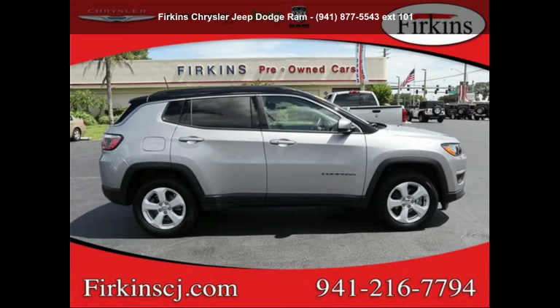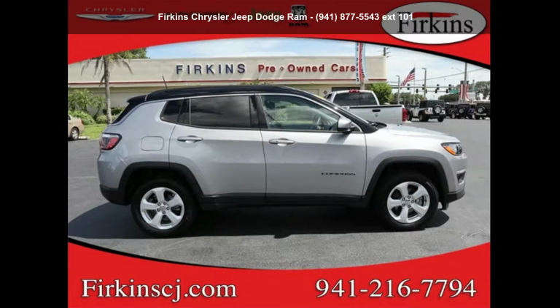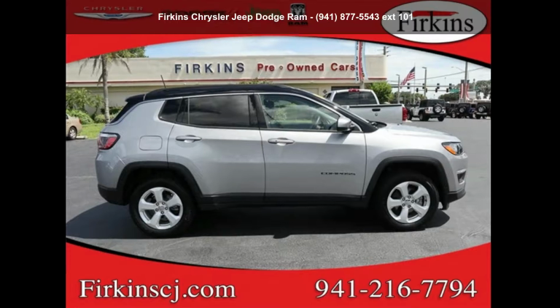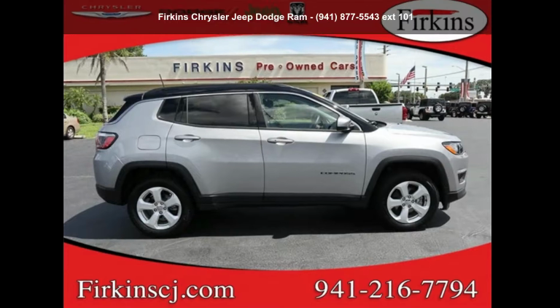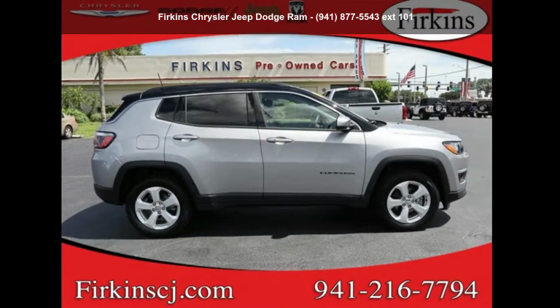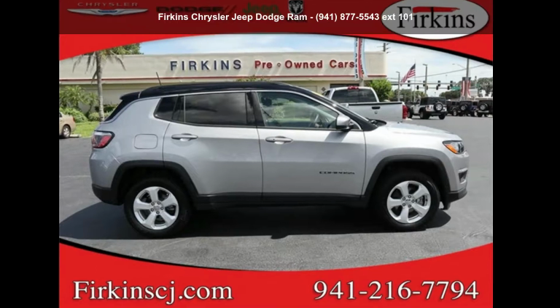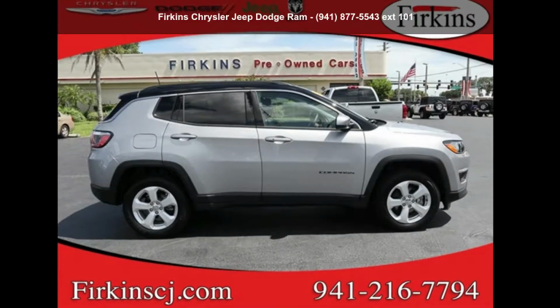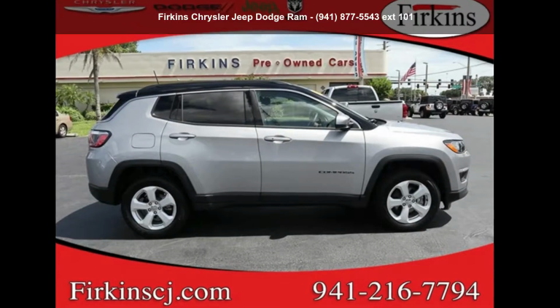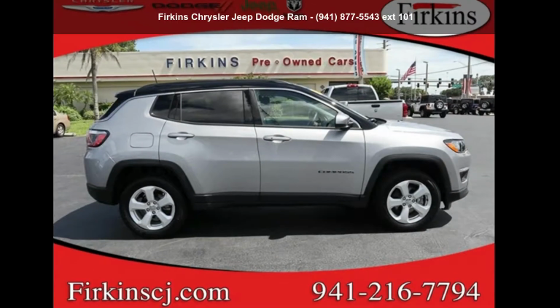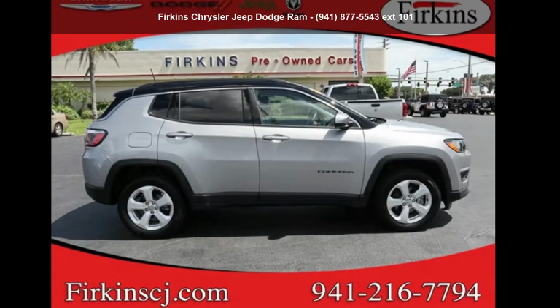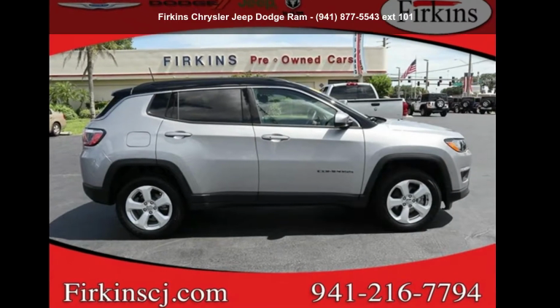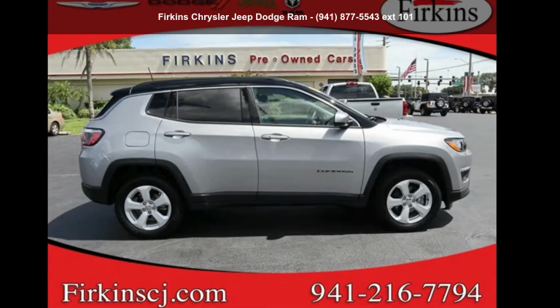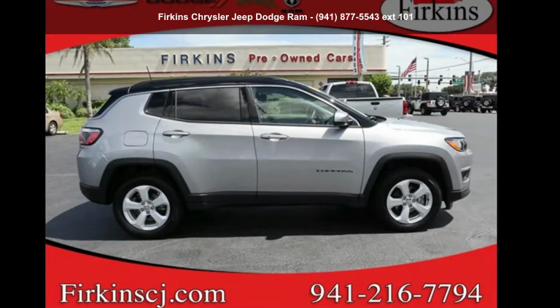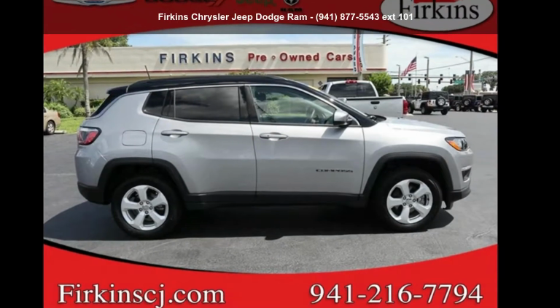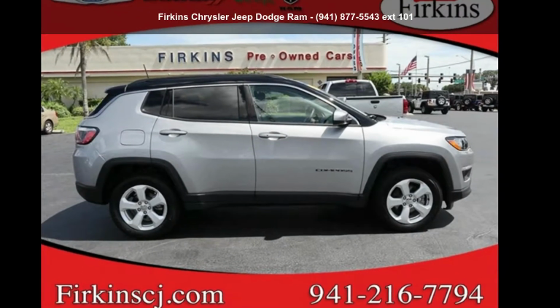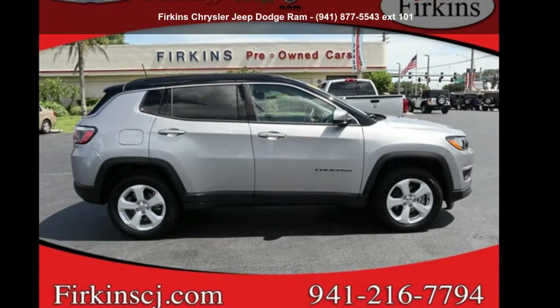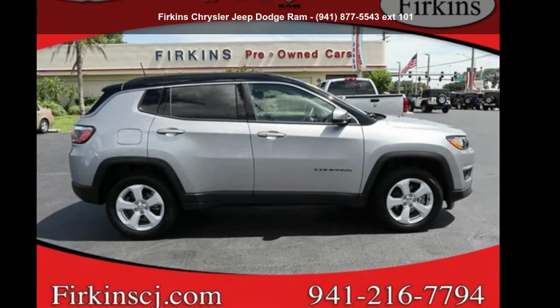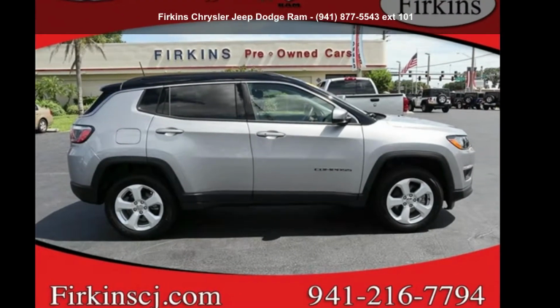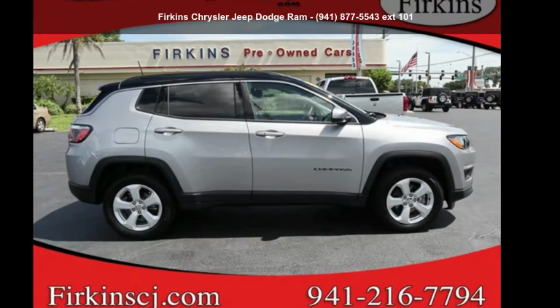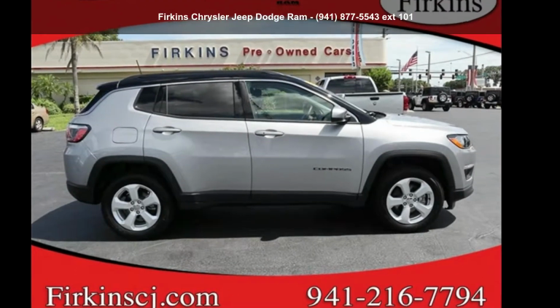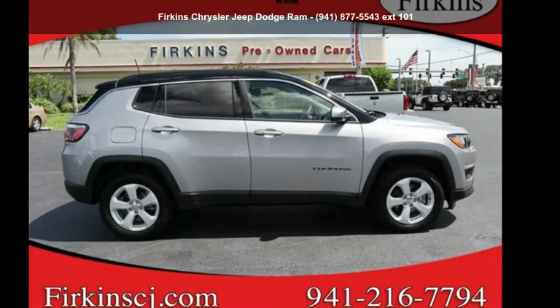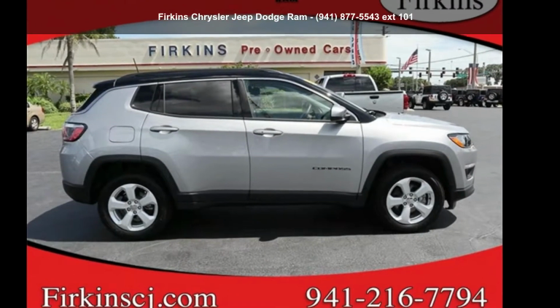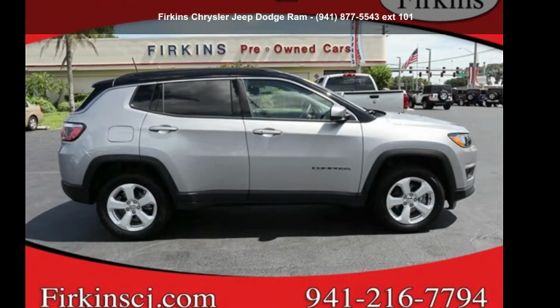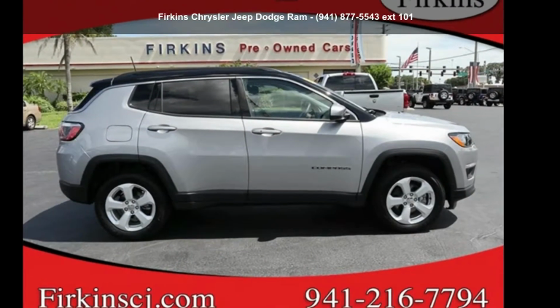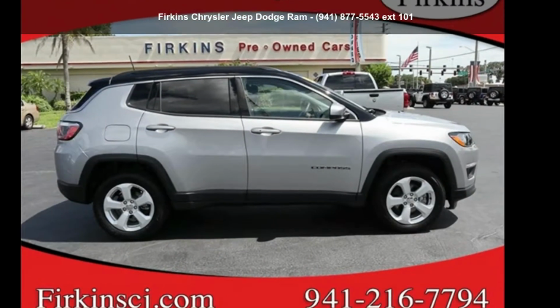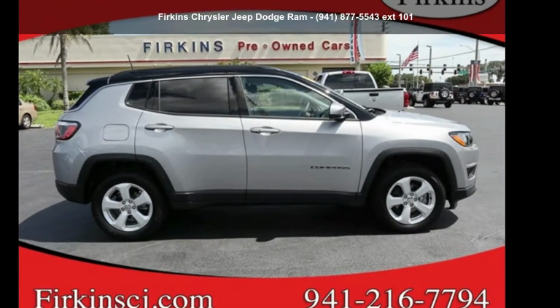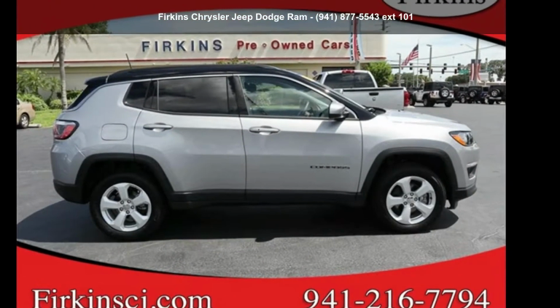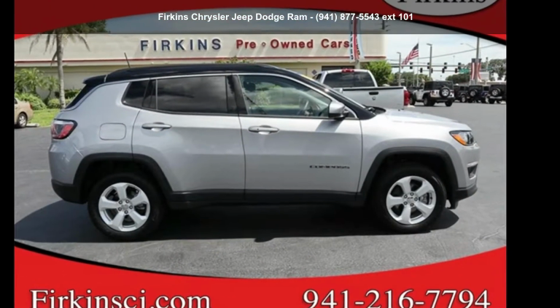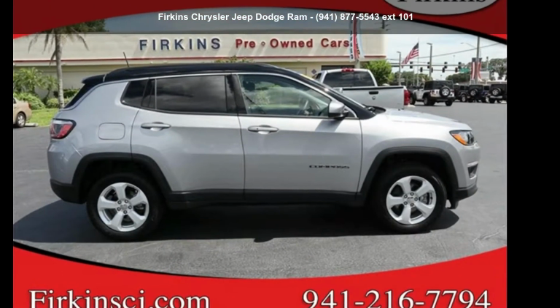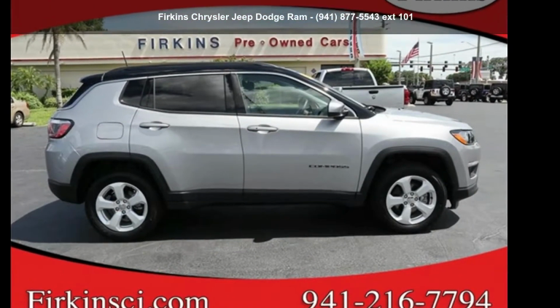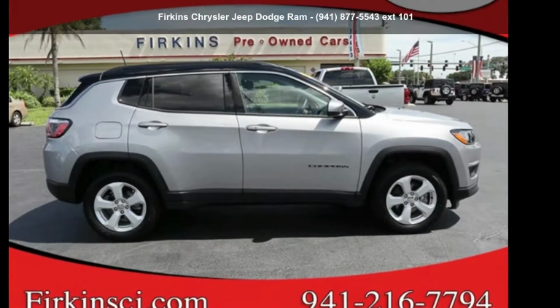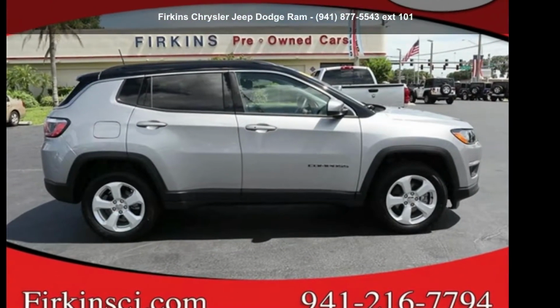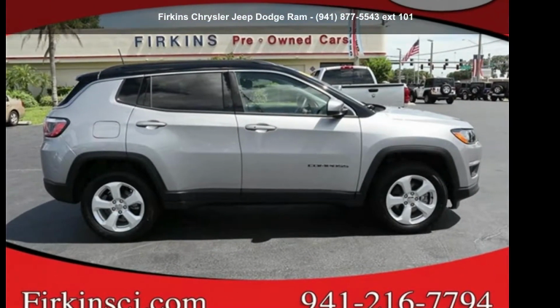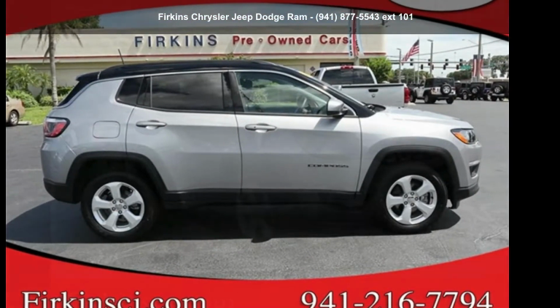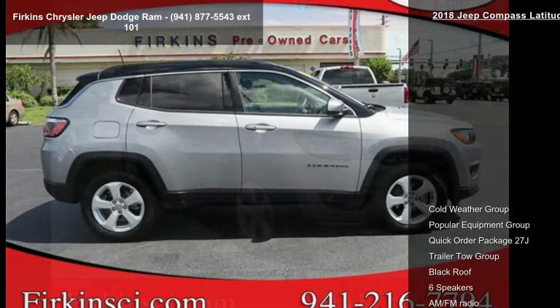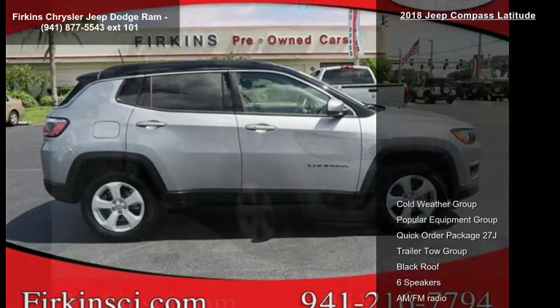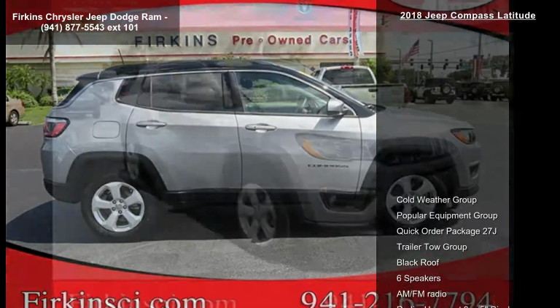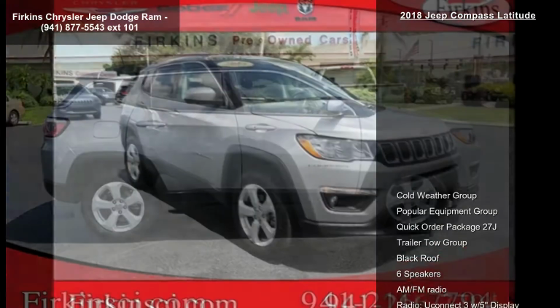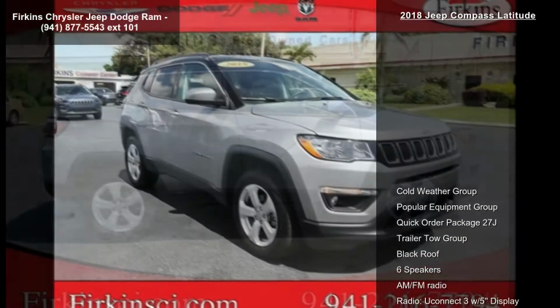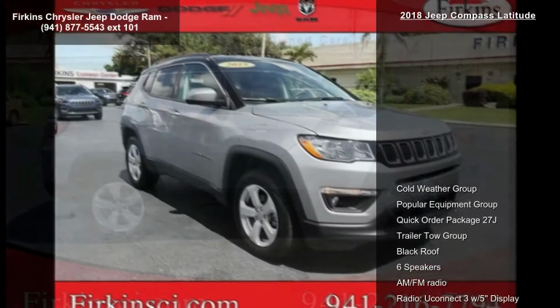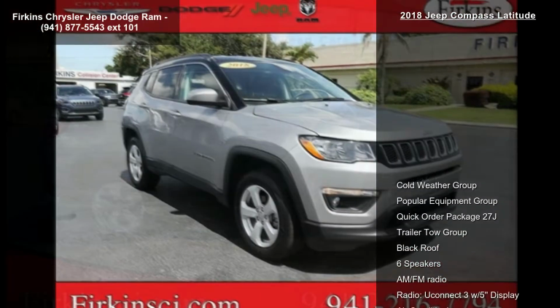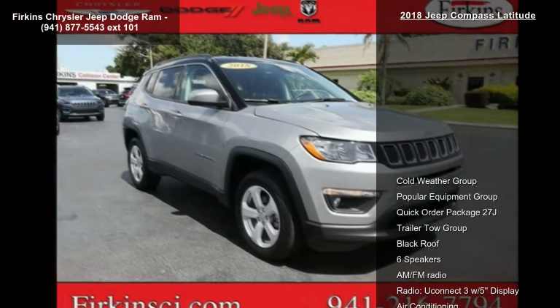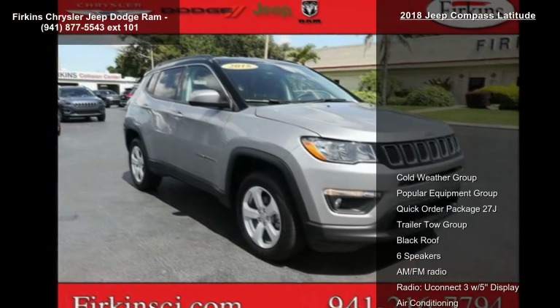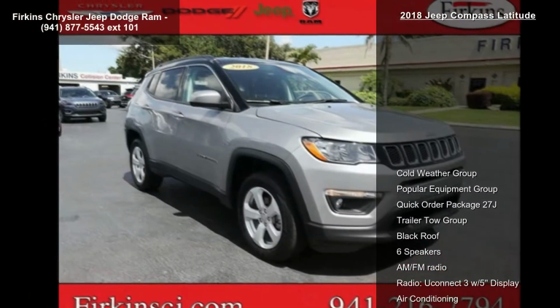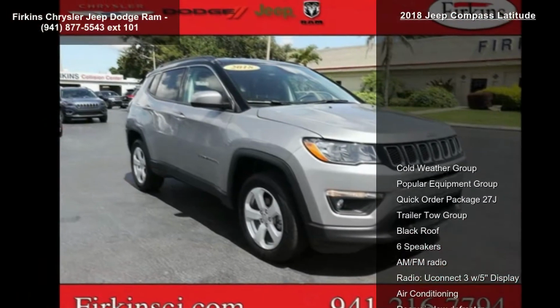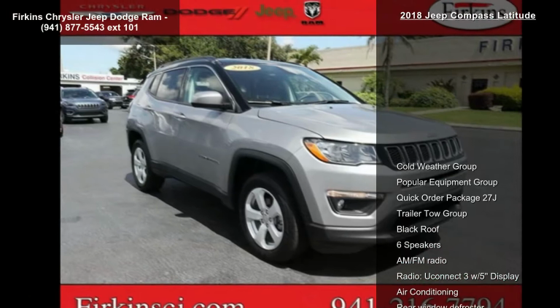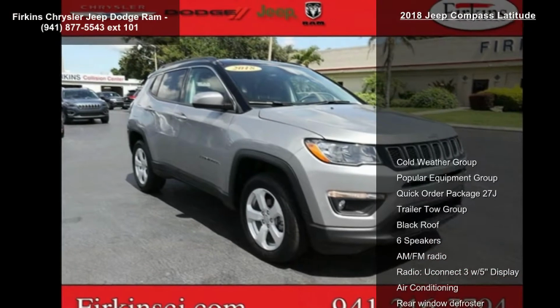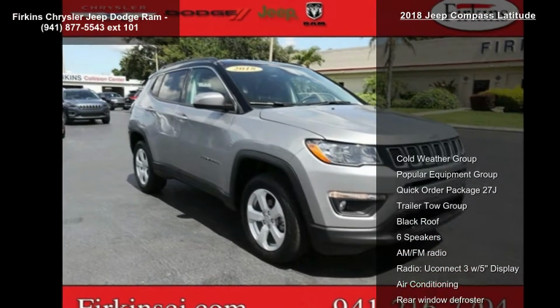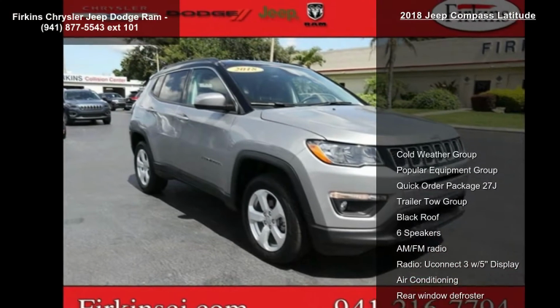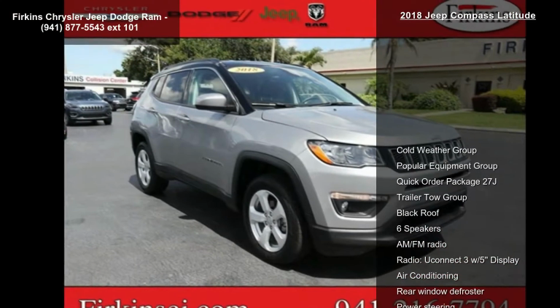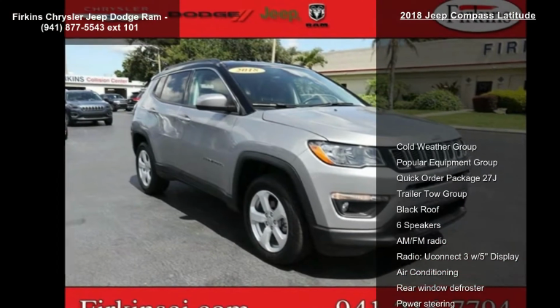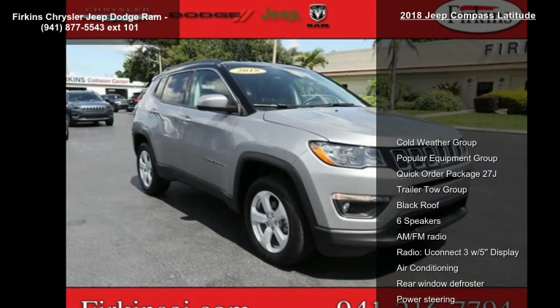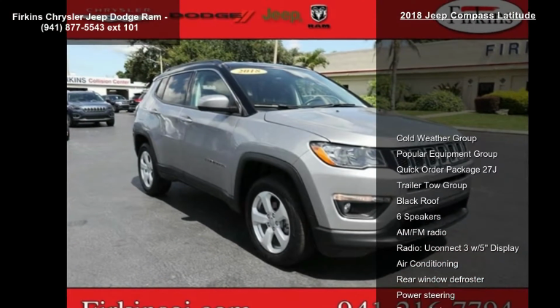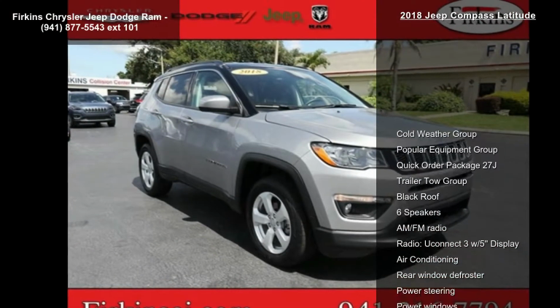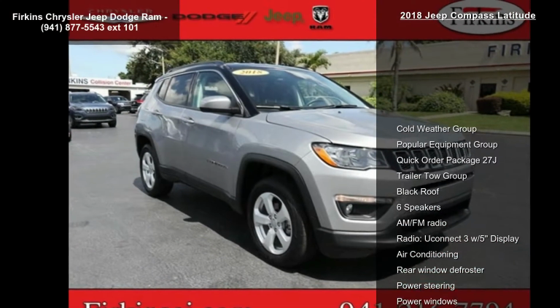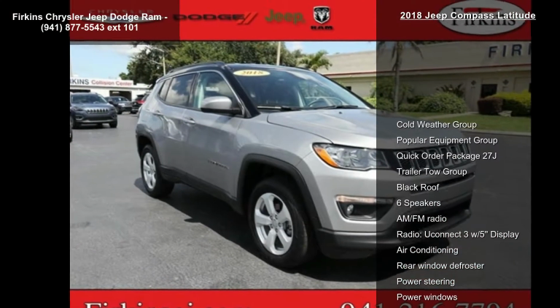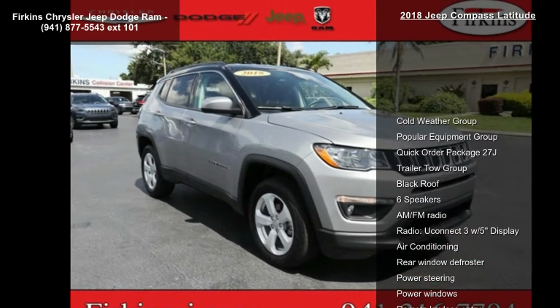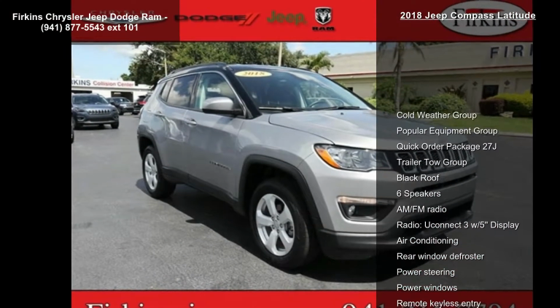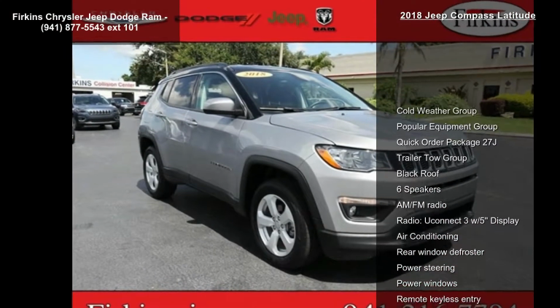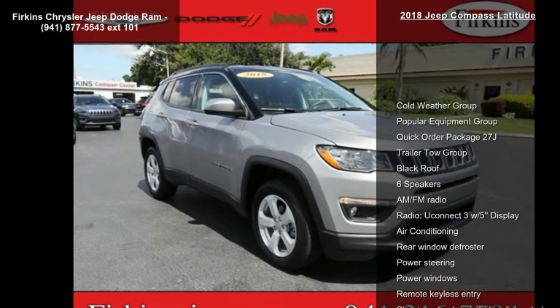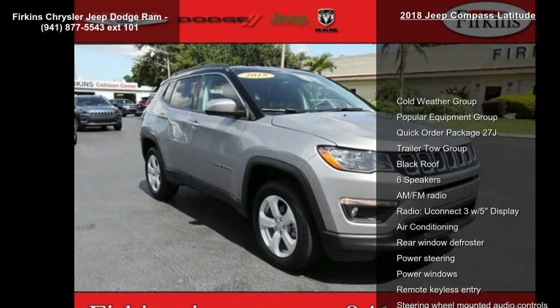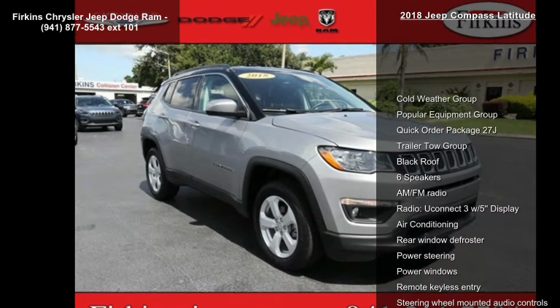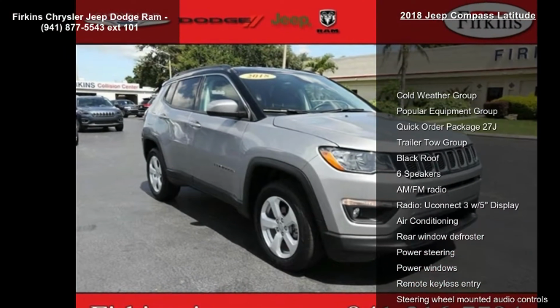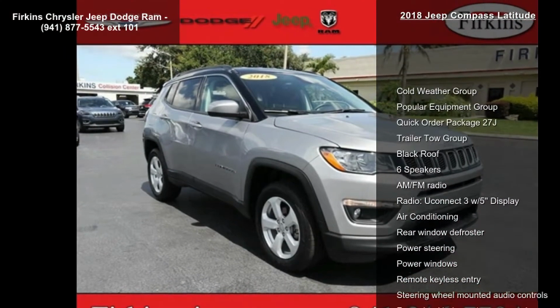Check out this 2018 Jeep Compass Latitude. If you are looking for a first-rate auto, this one could be yours today.